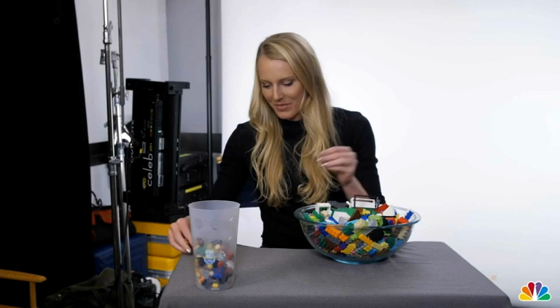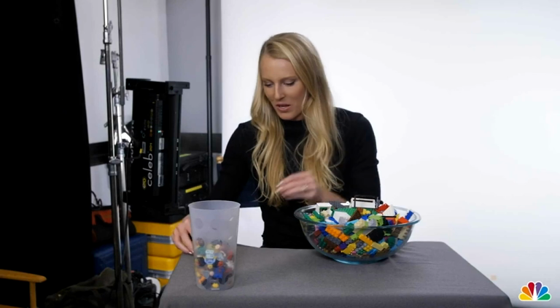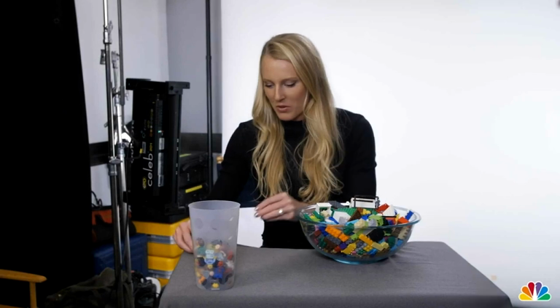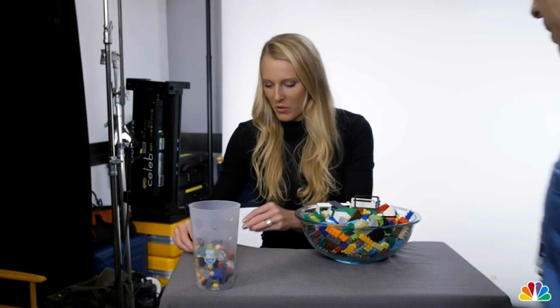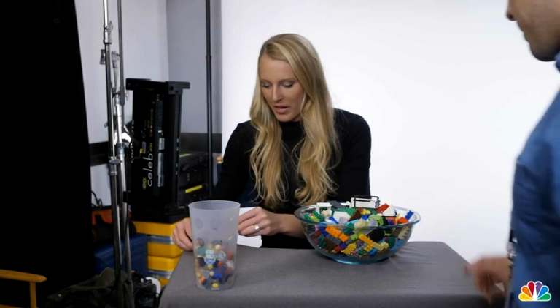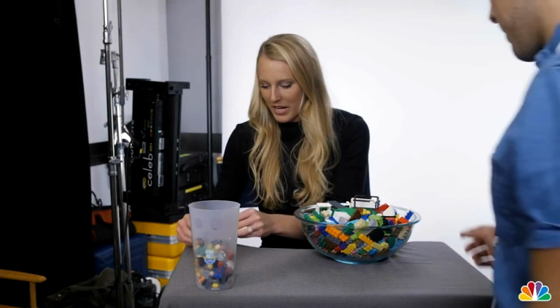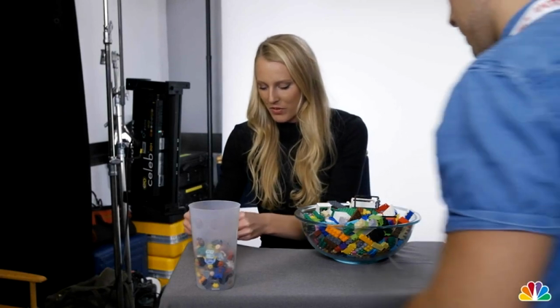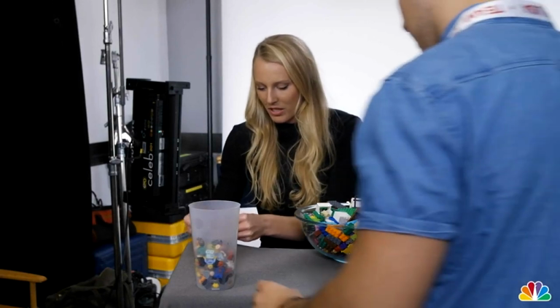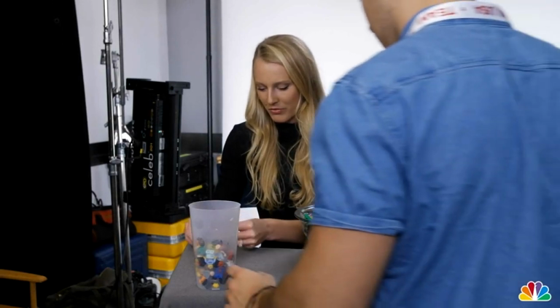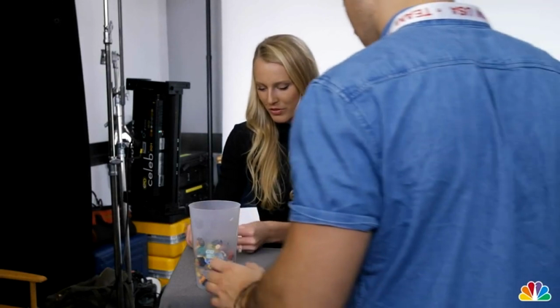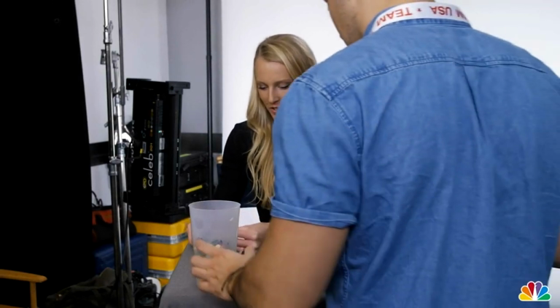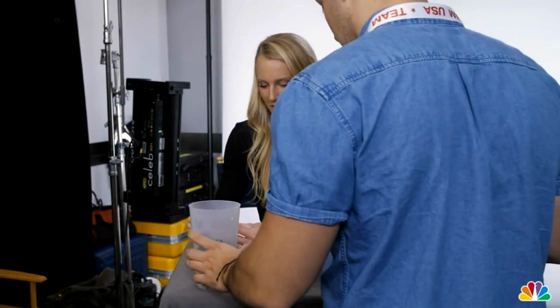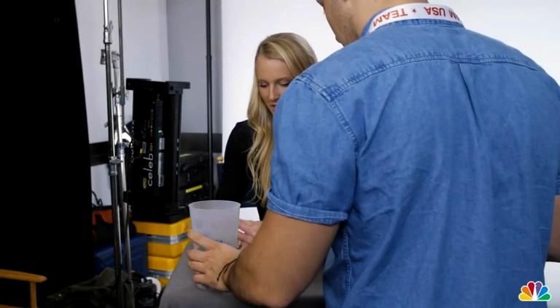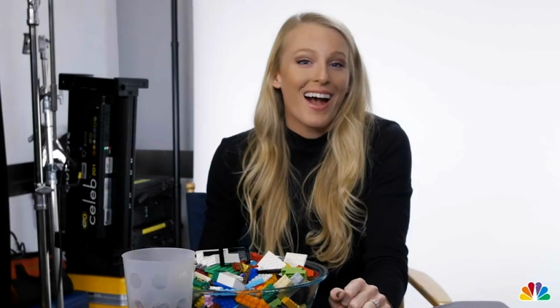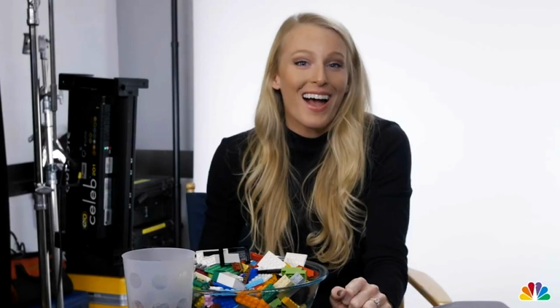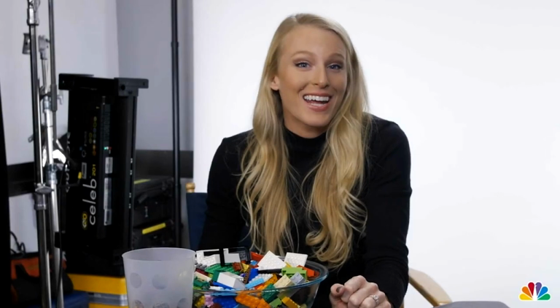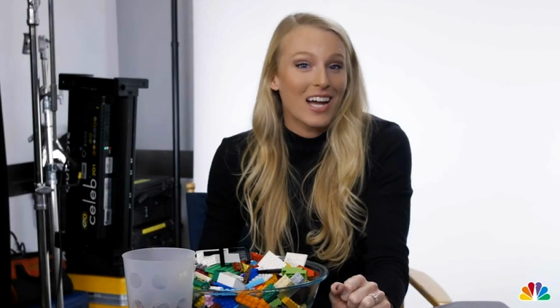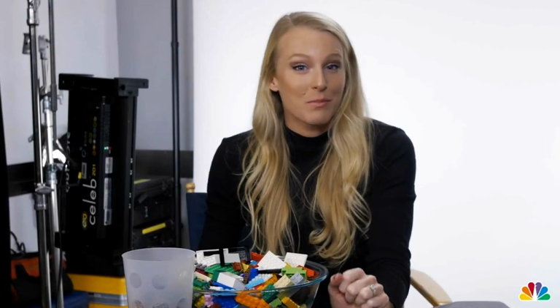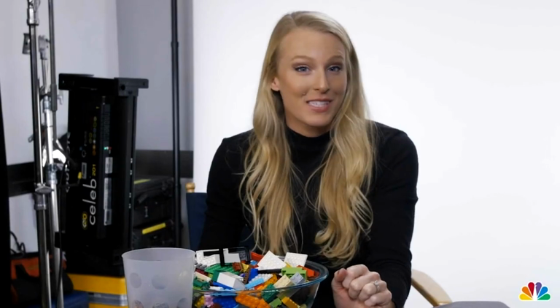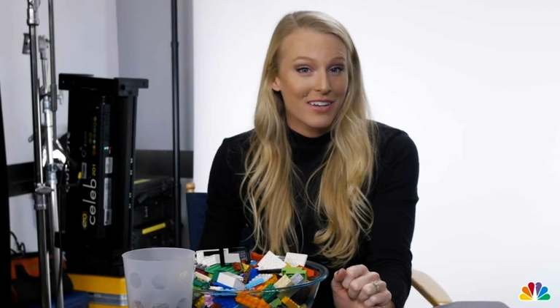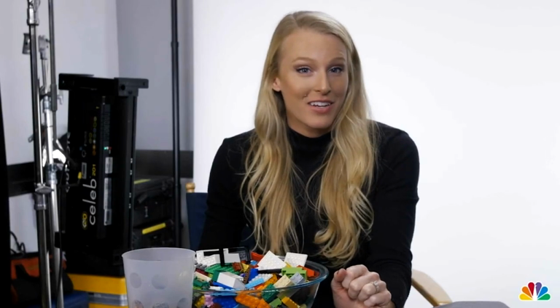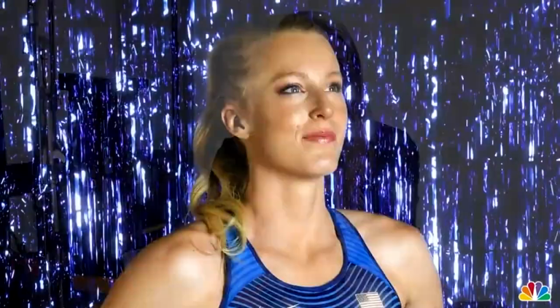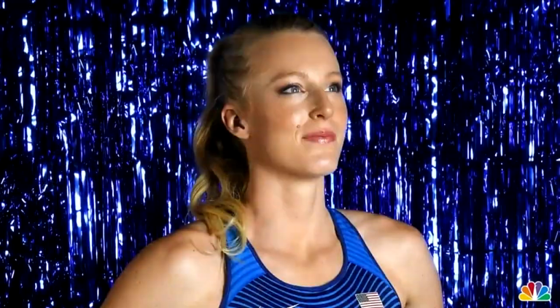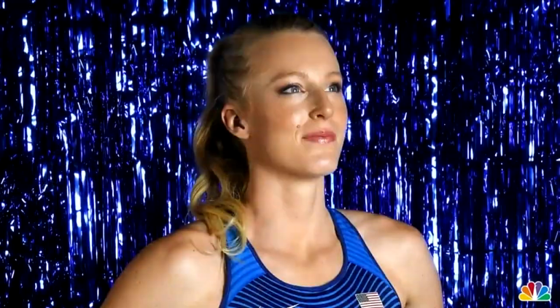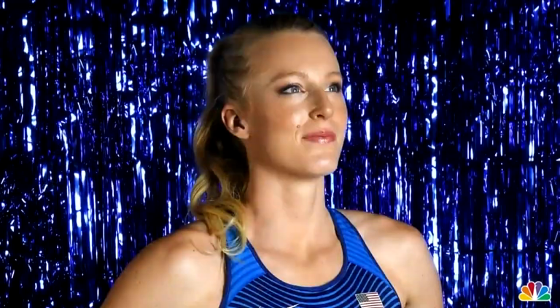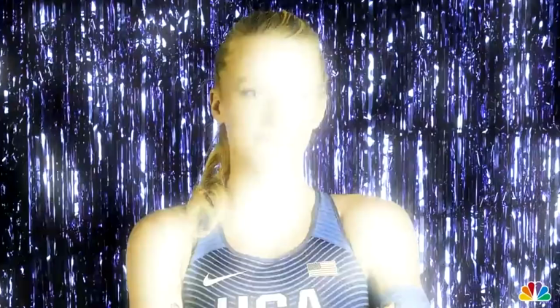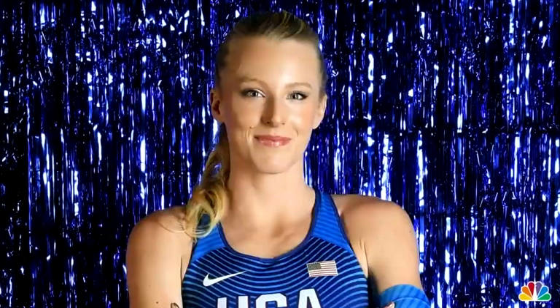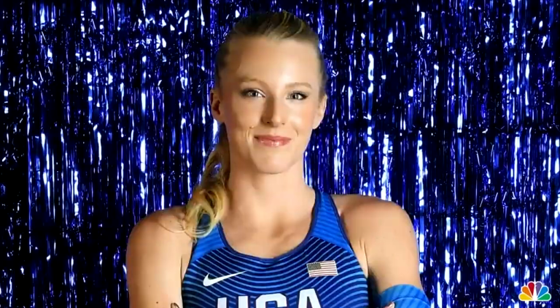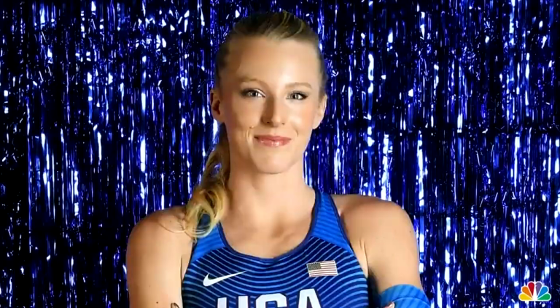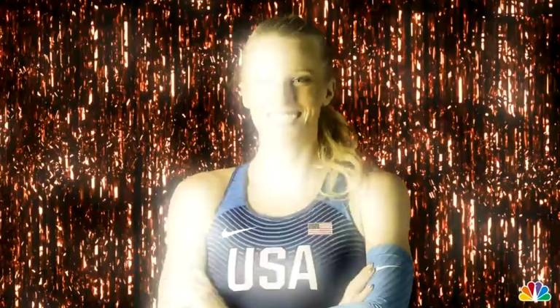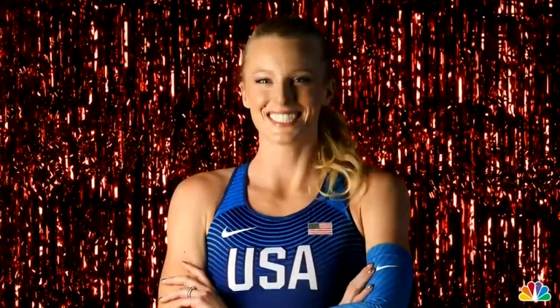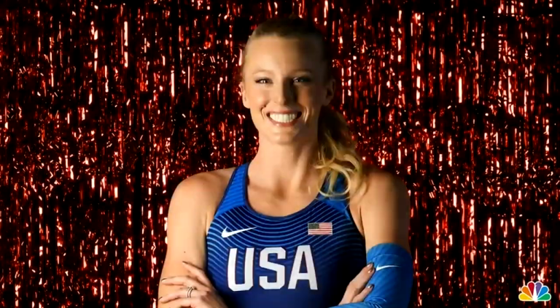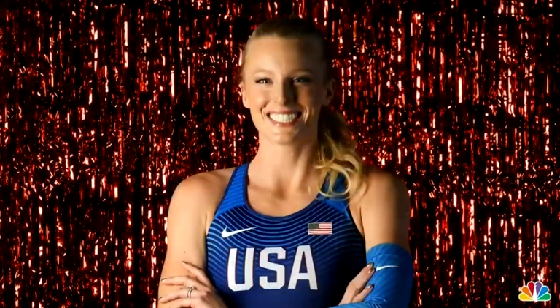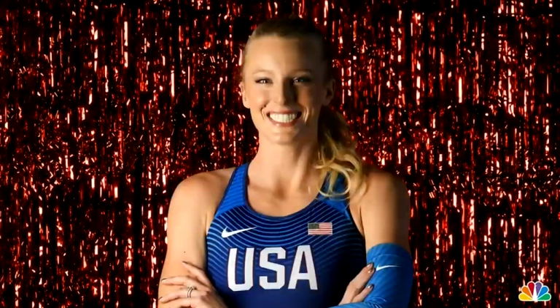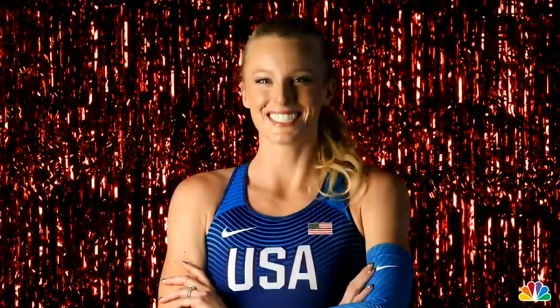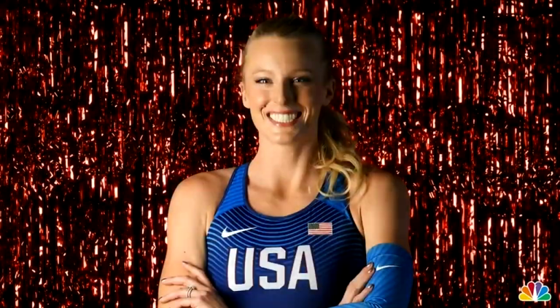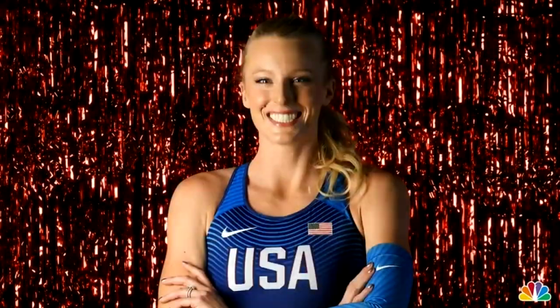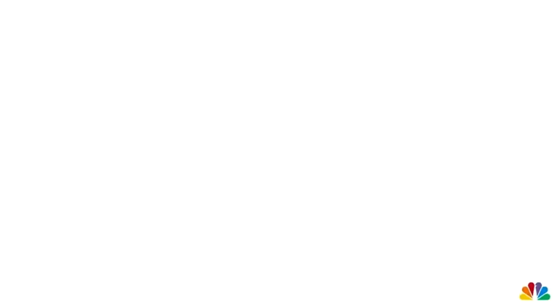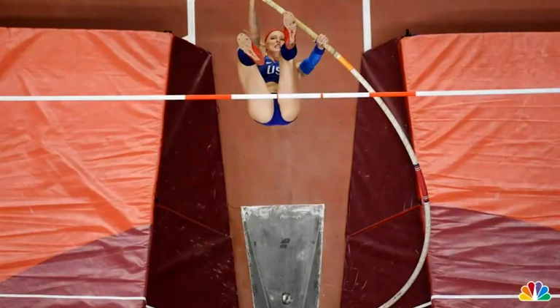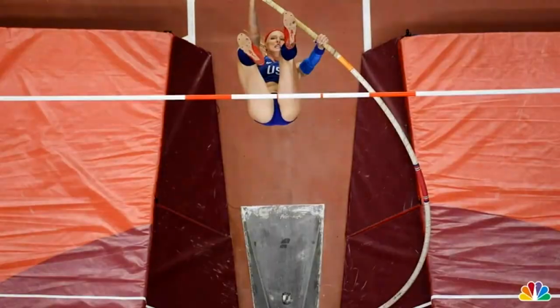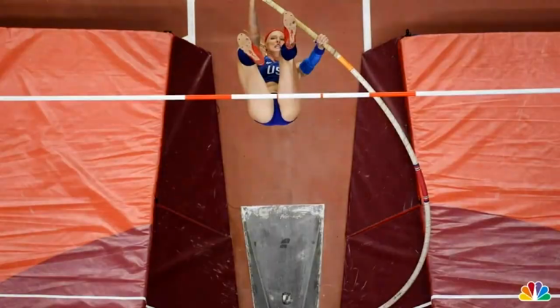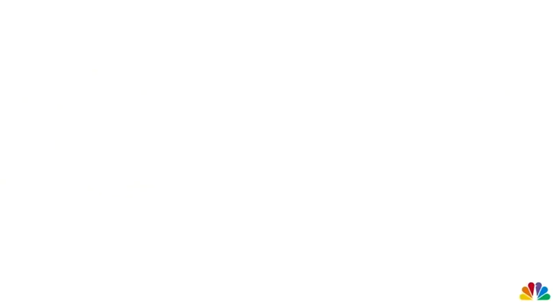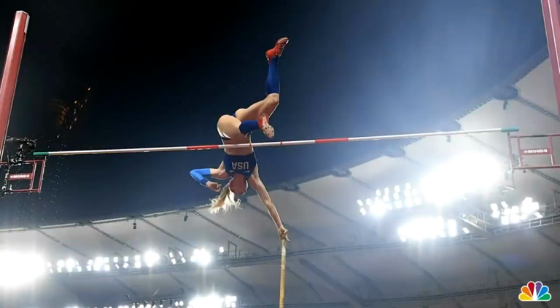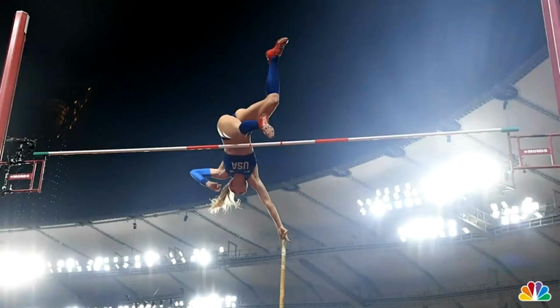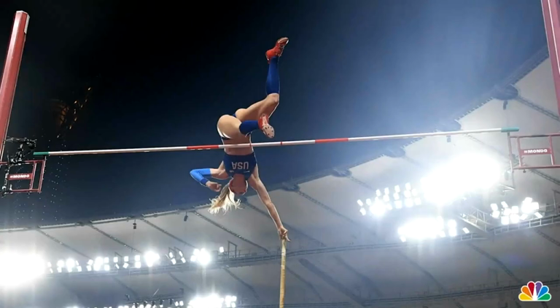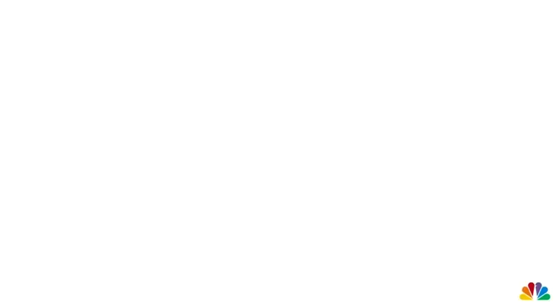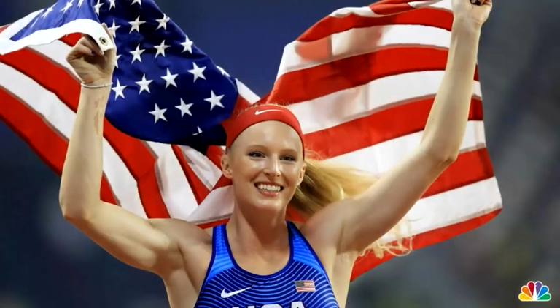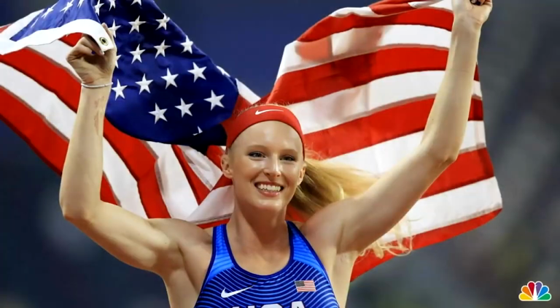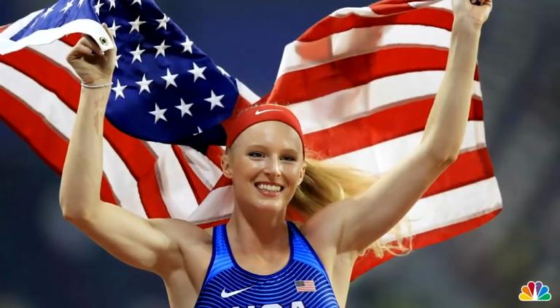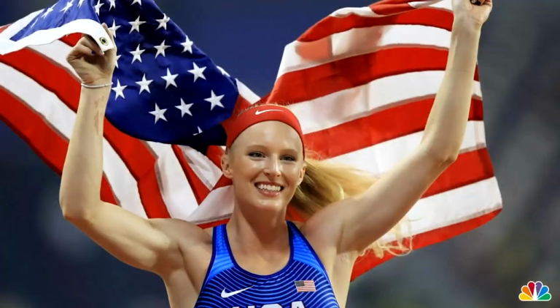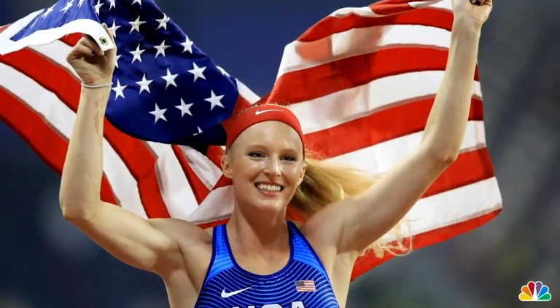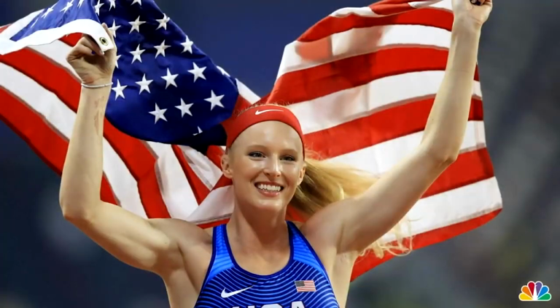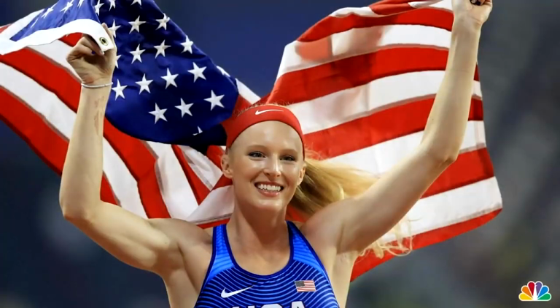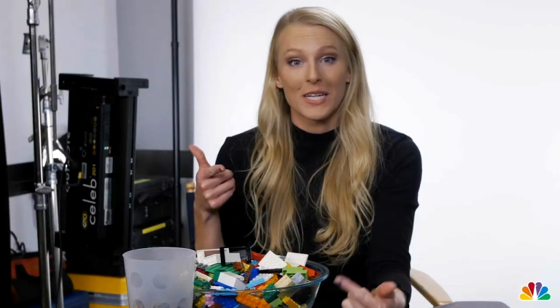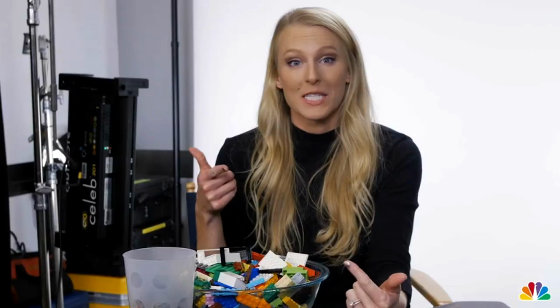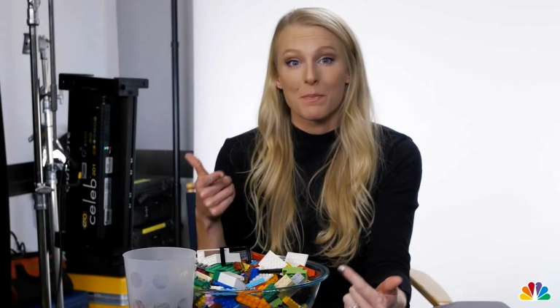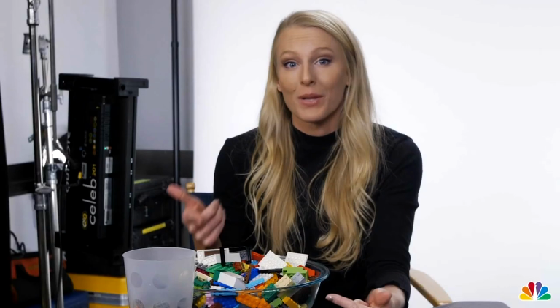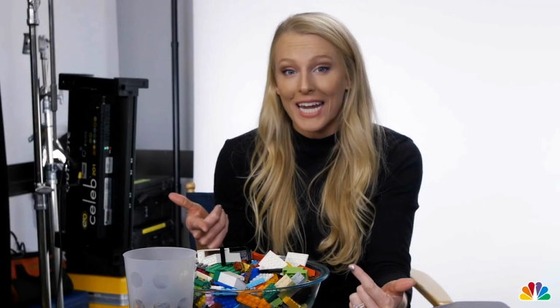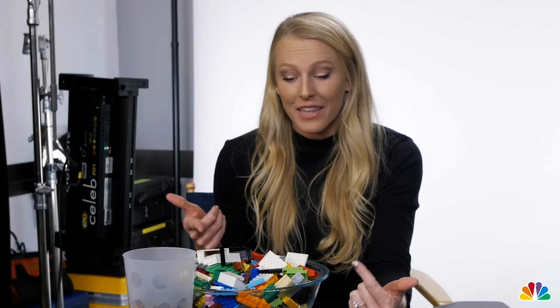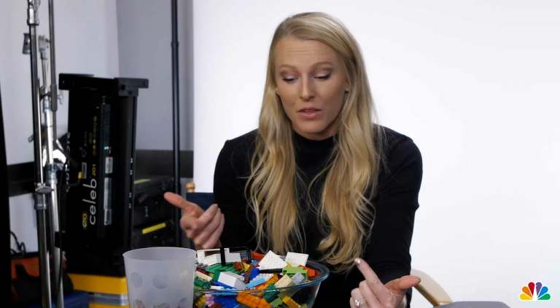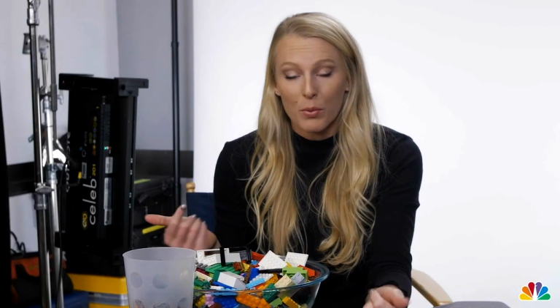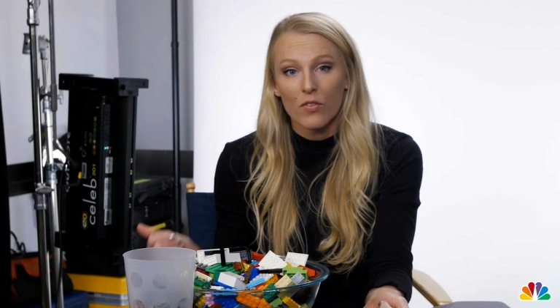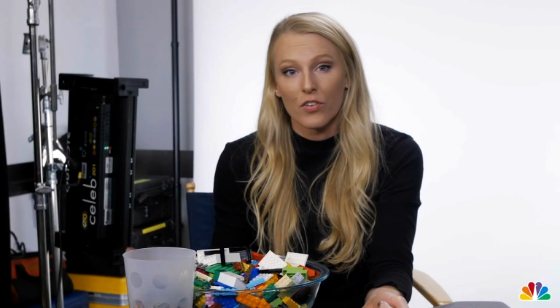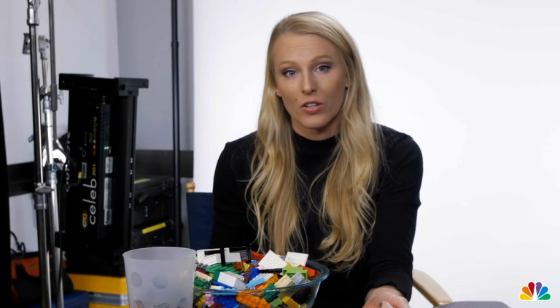Oh no, our head fell off. Hi, I'm Sandy Morris. I'm a pole vaulter, and using LEGOs, I'm going to explain the pole vault.